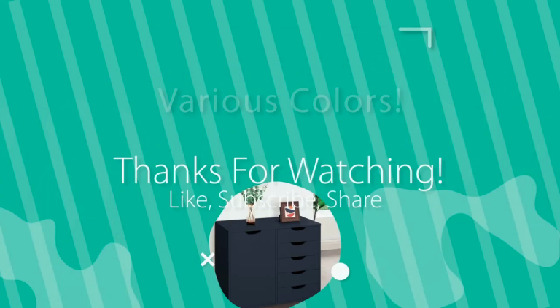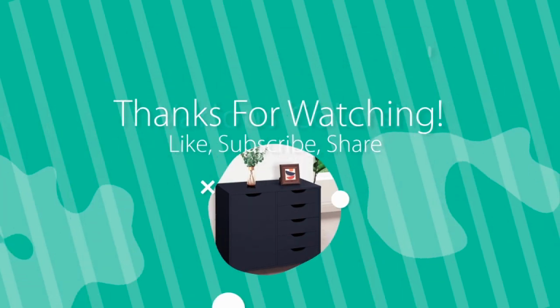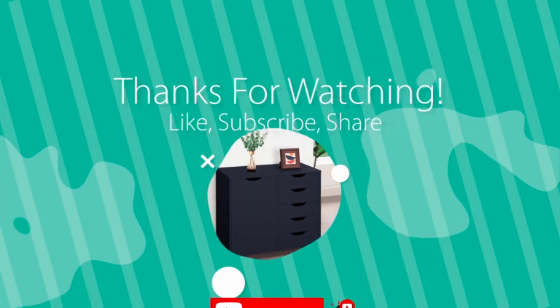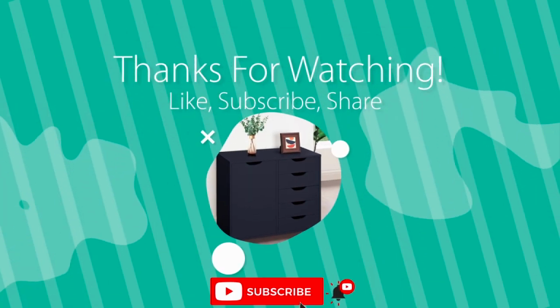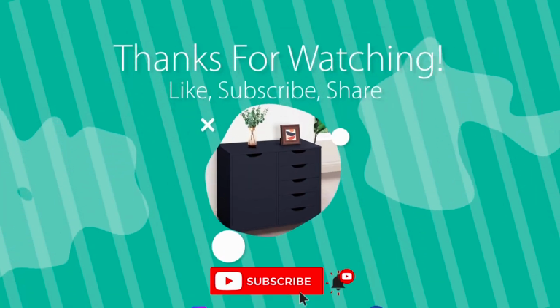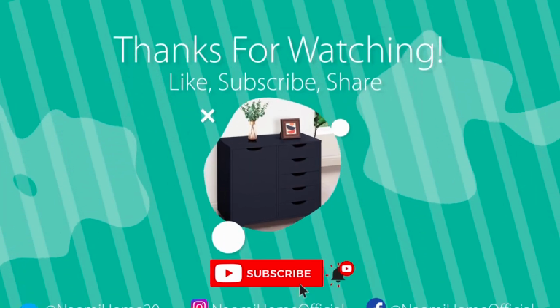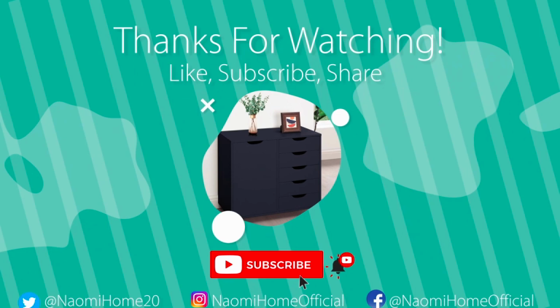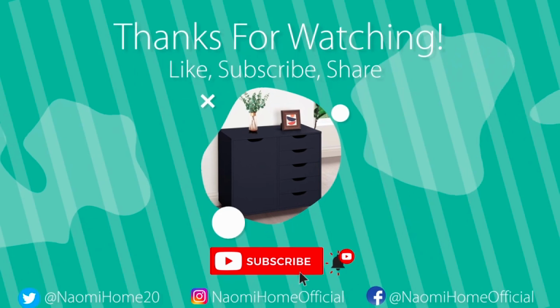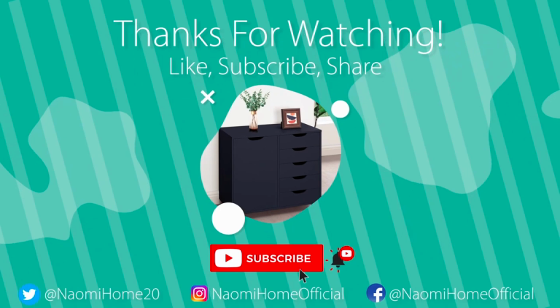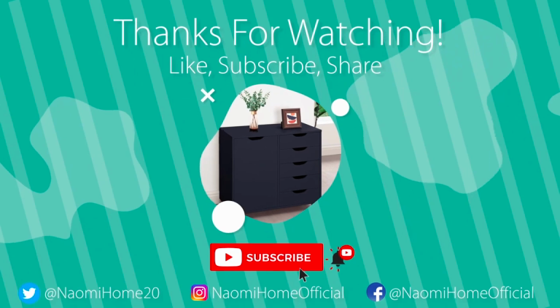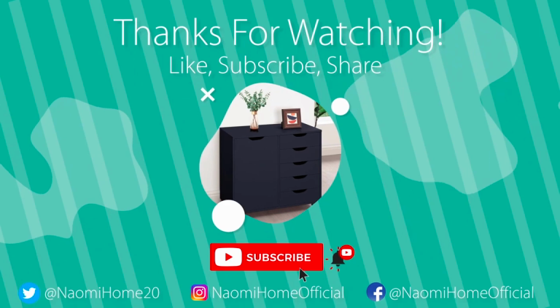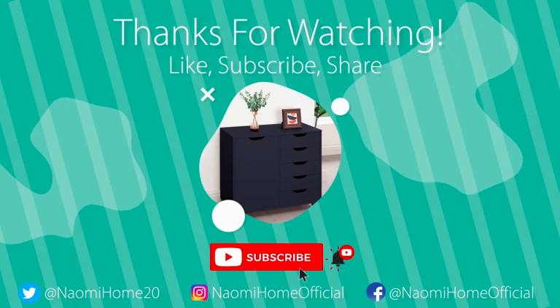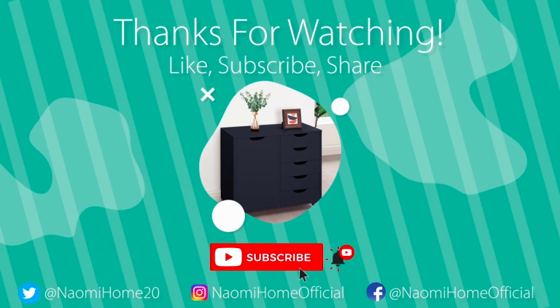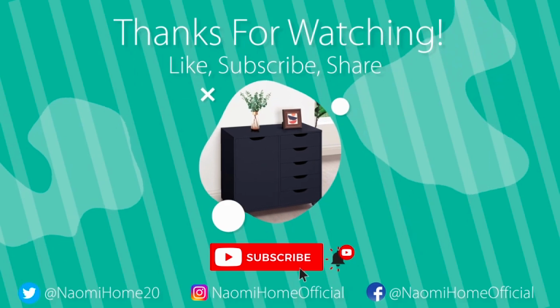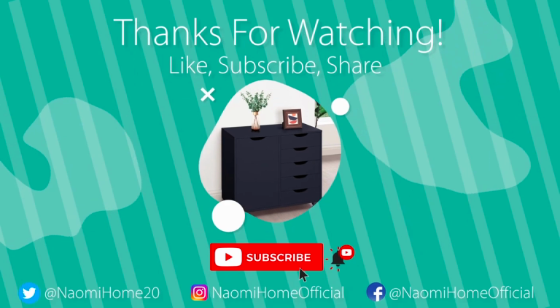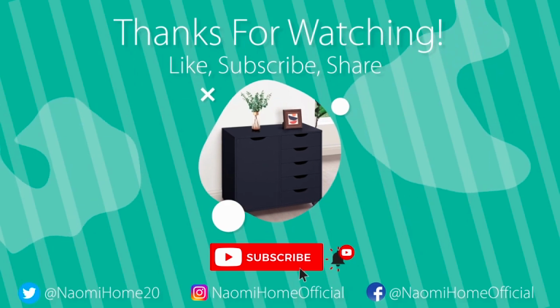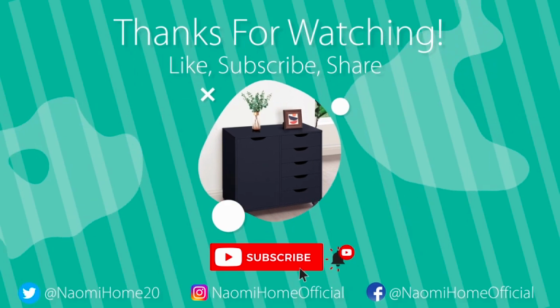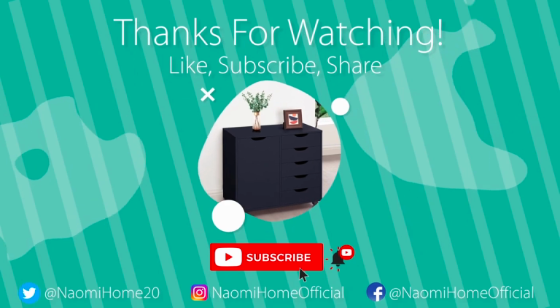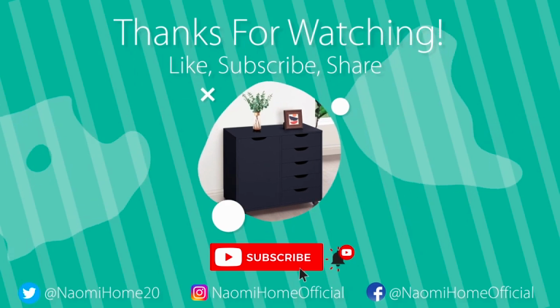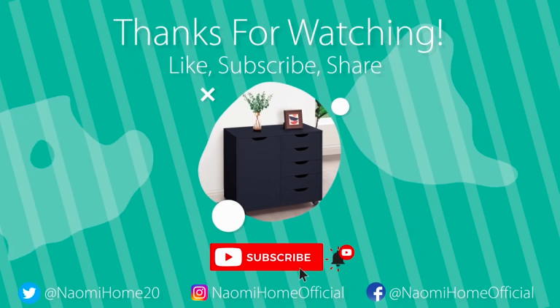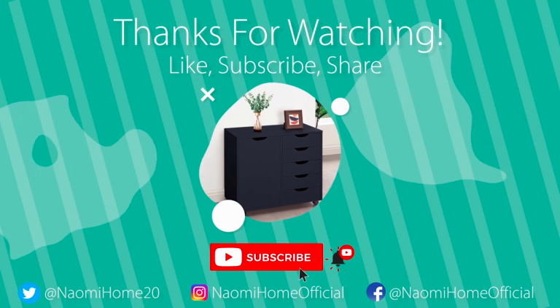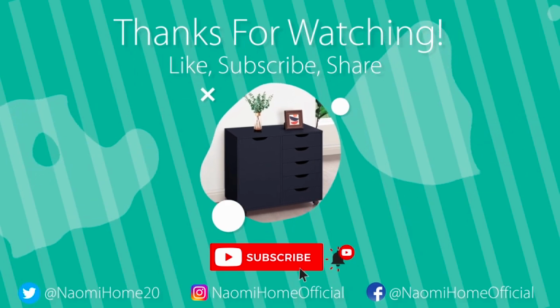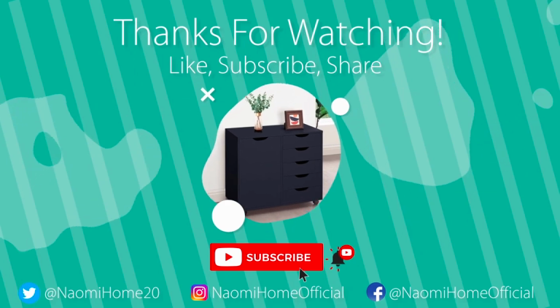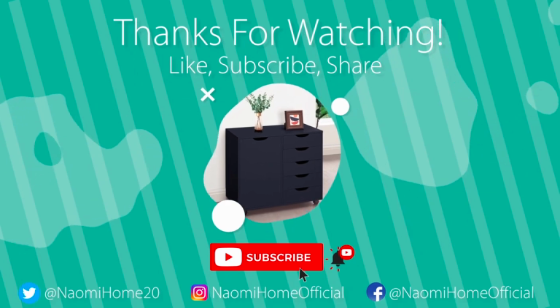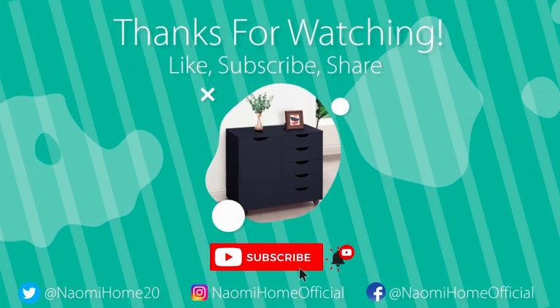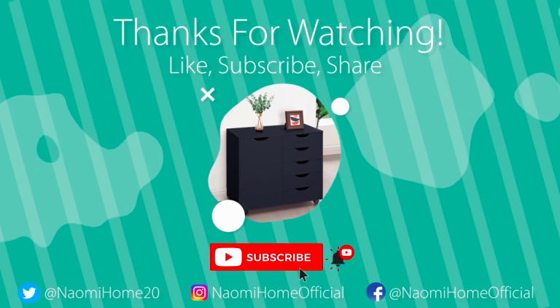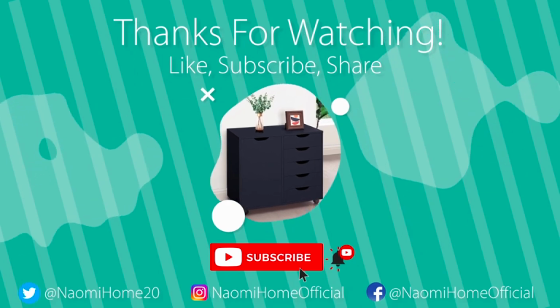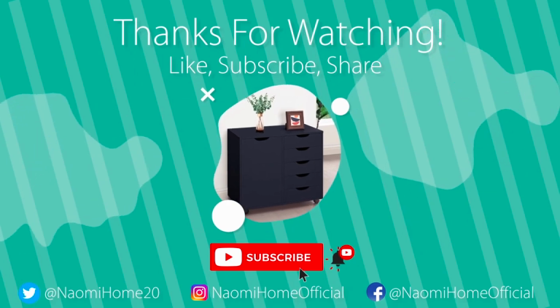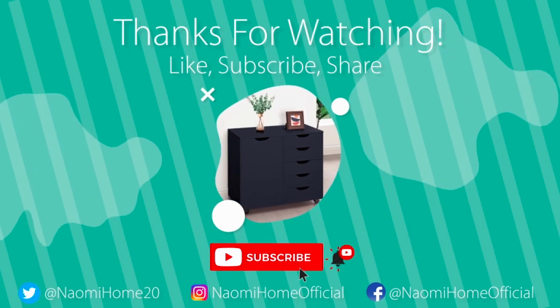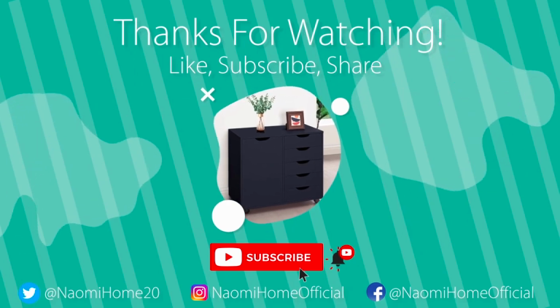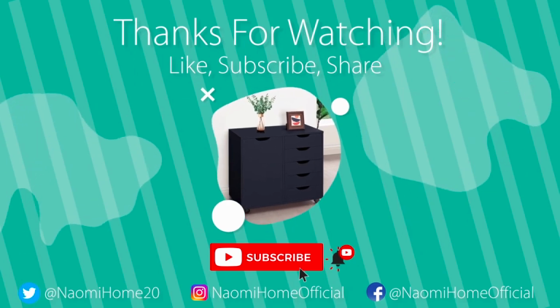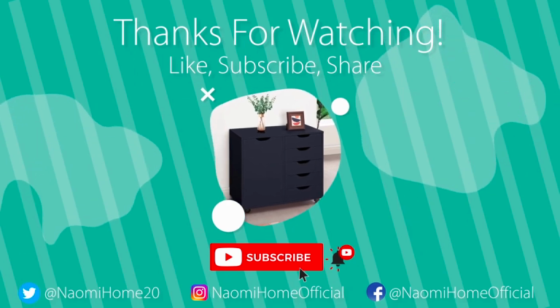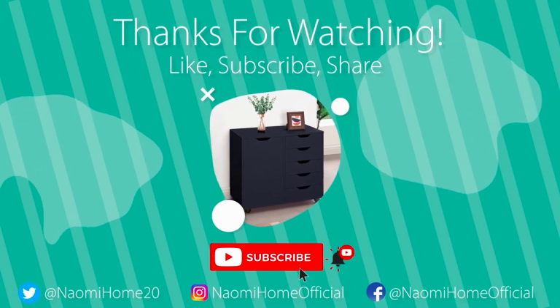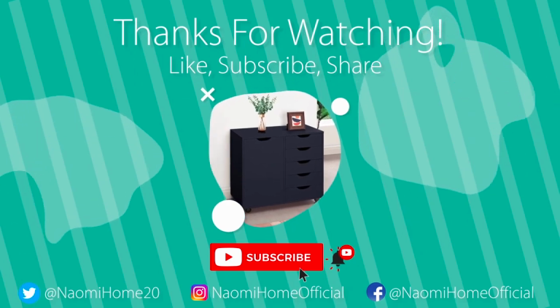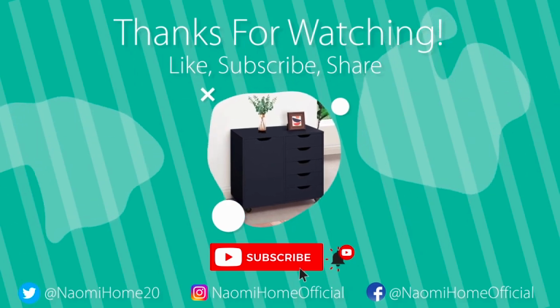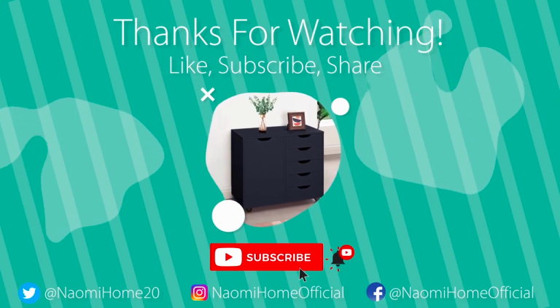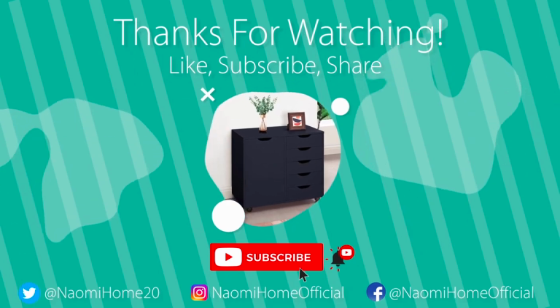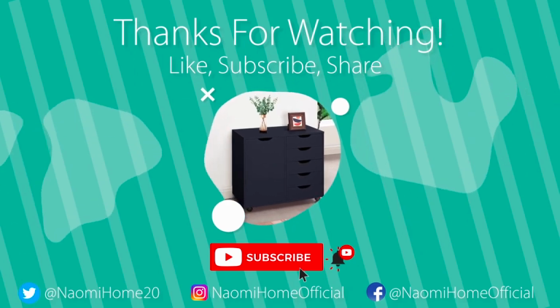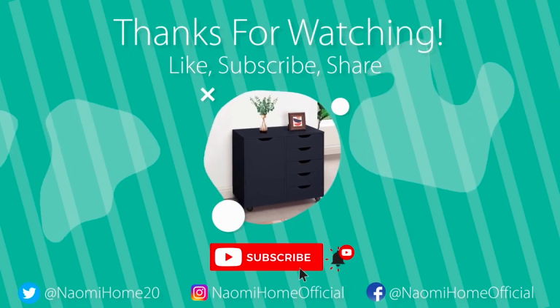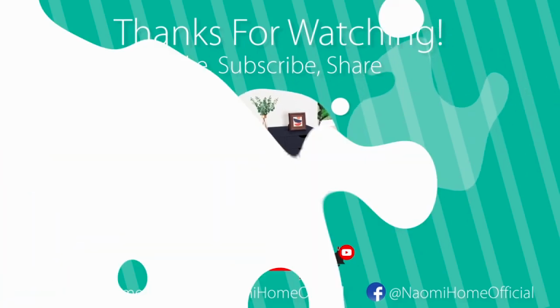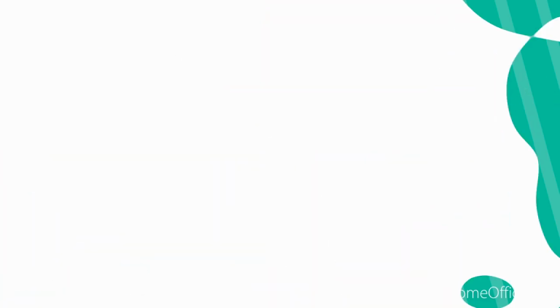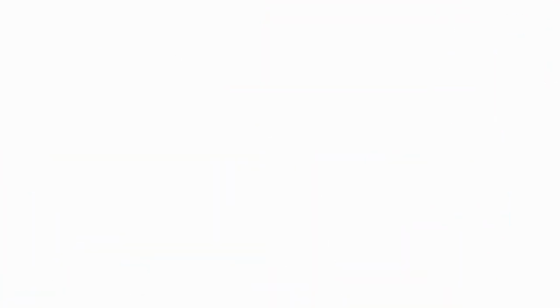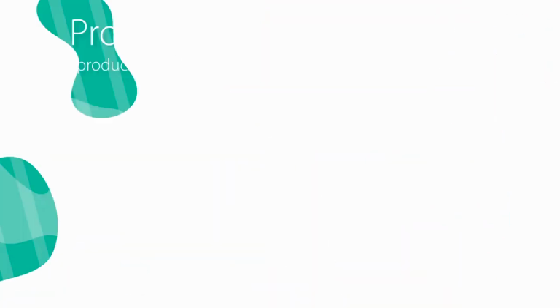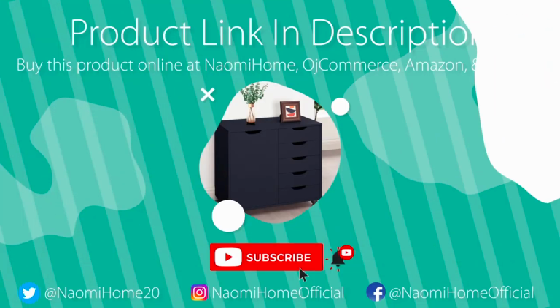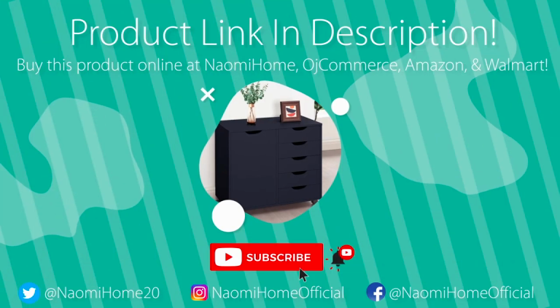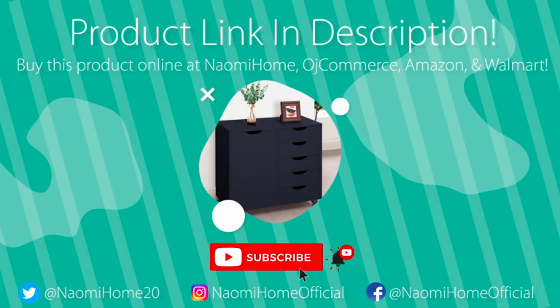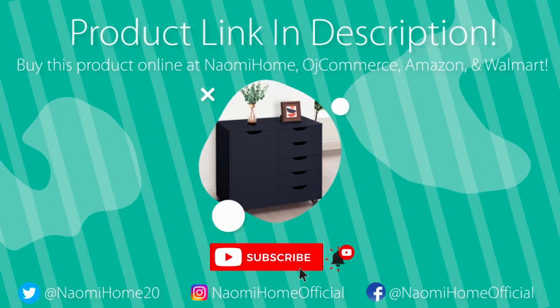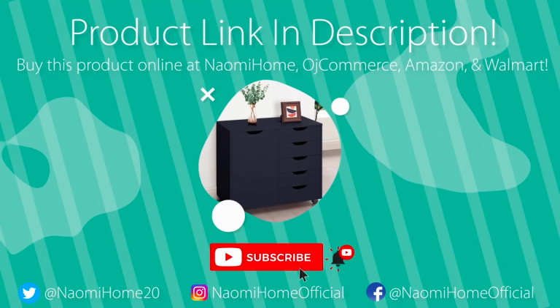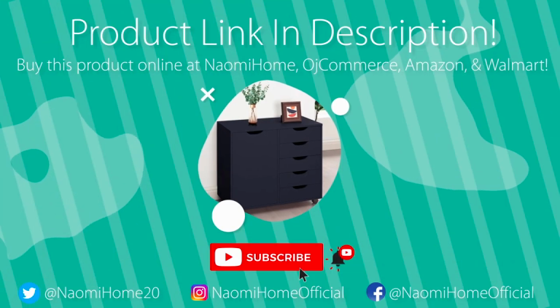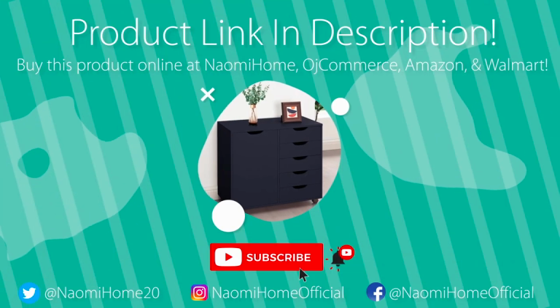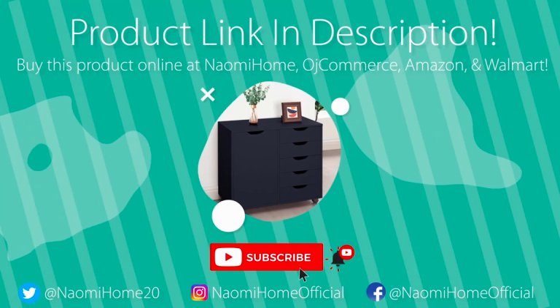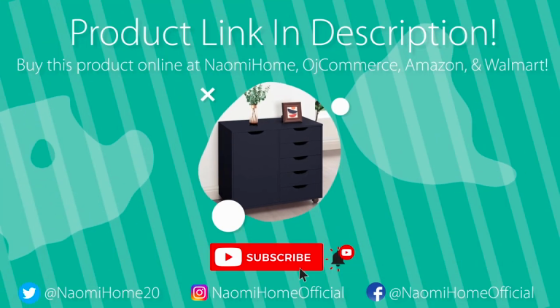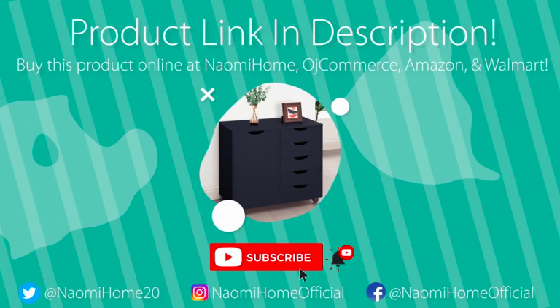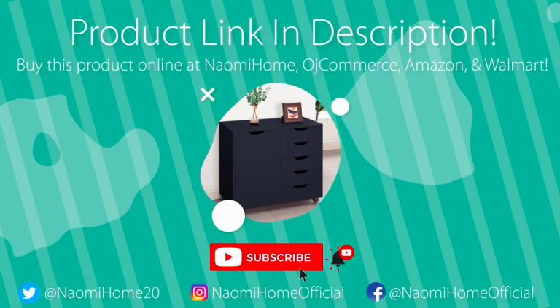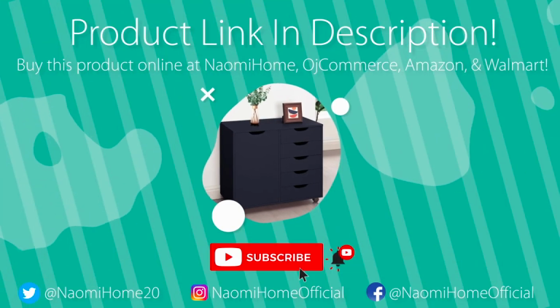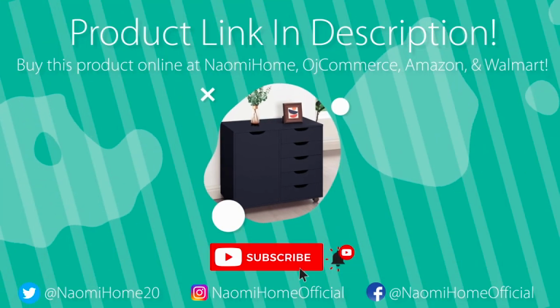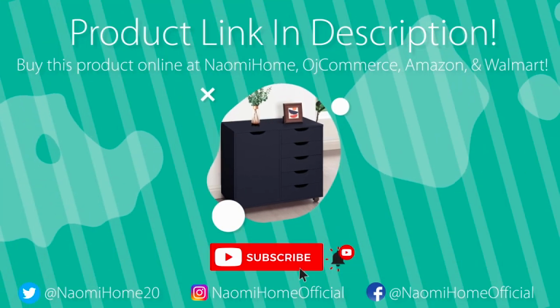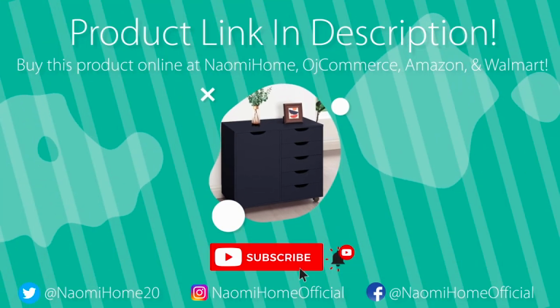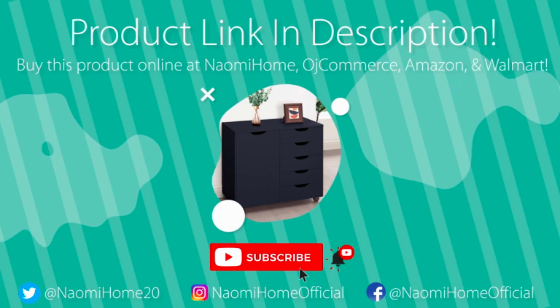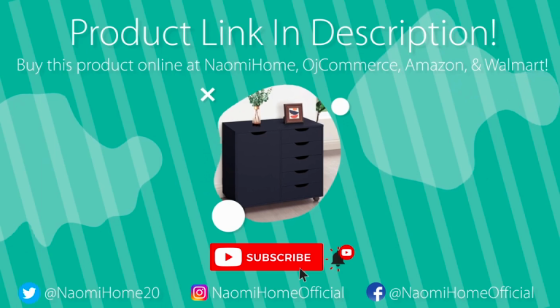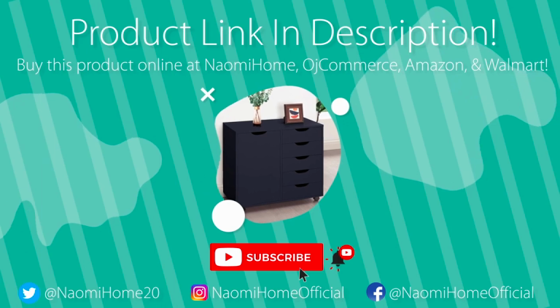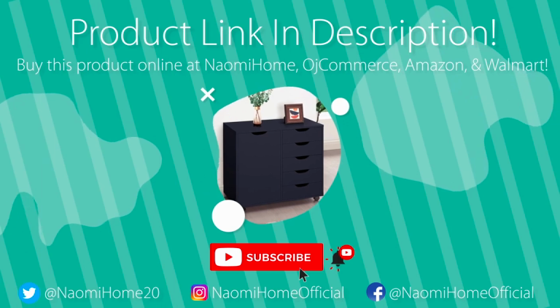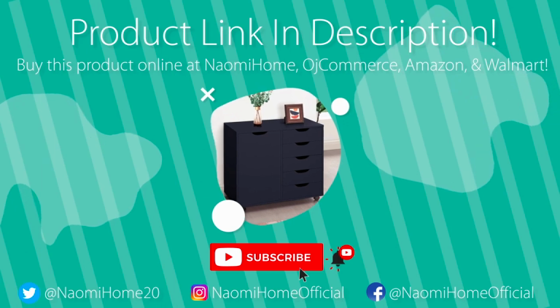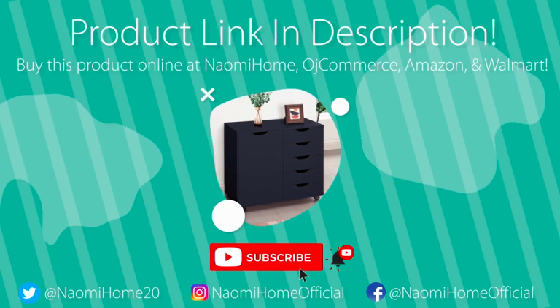Thanks for watching! Like, subscribe, and share for more Naomi Home content. You can find the product link and more in the description below.